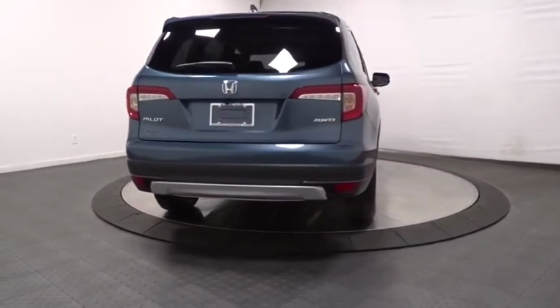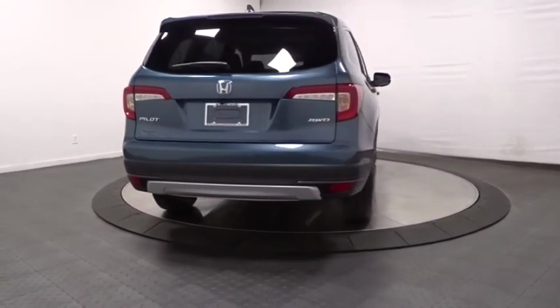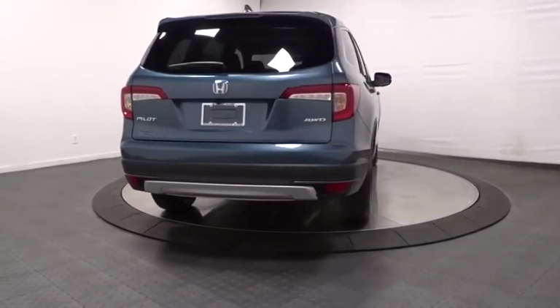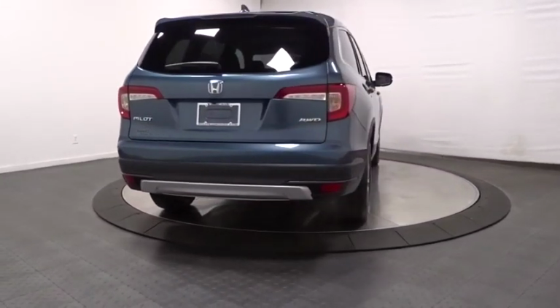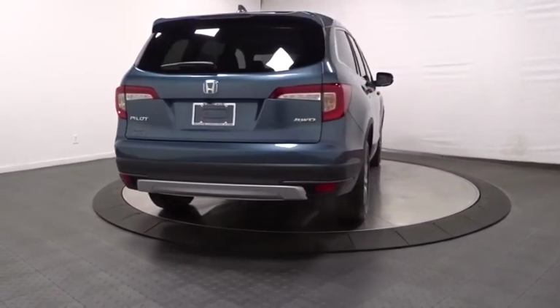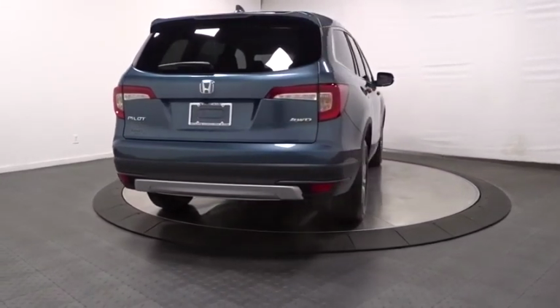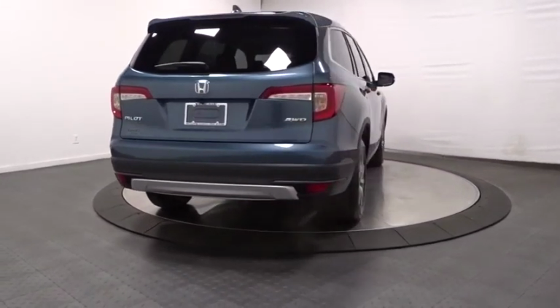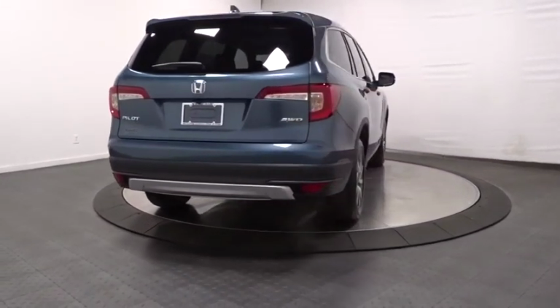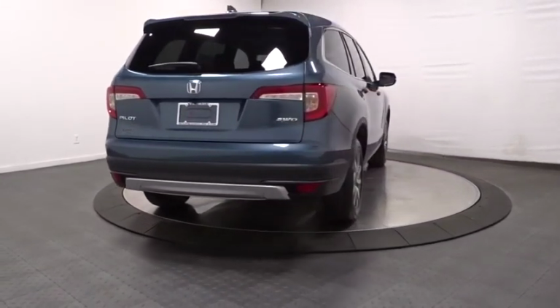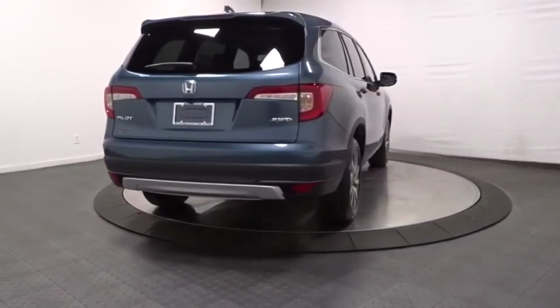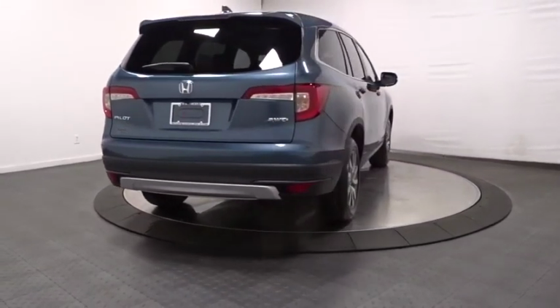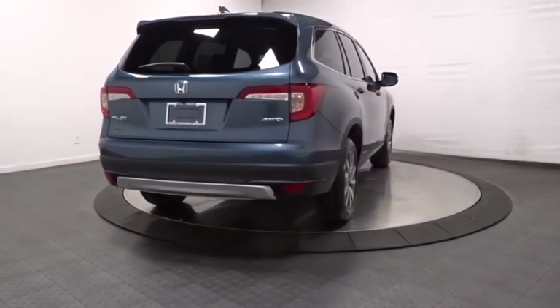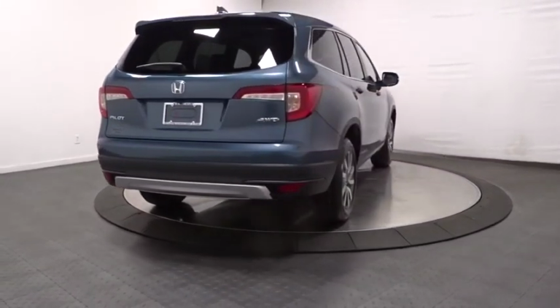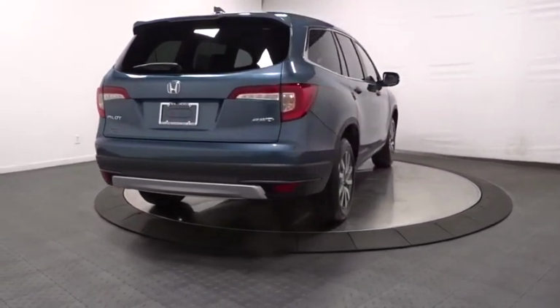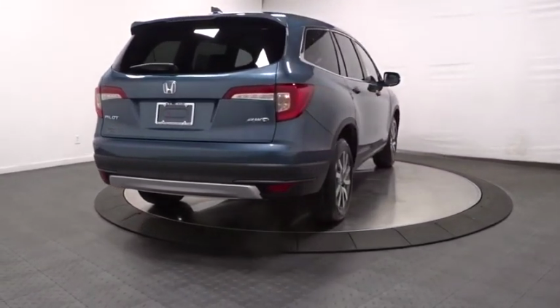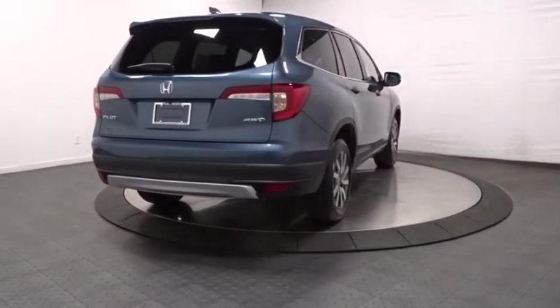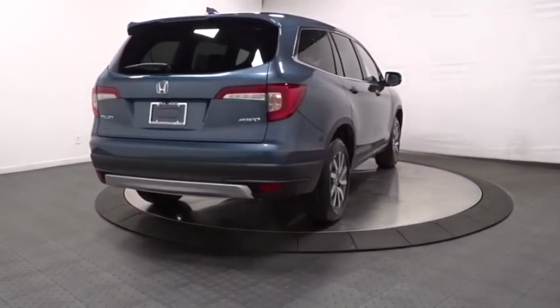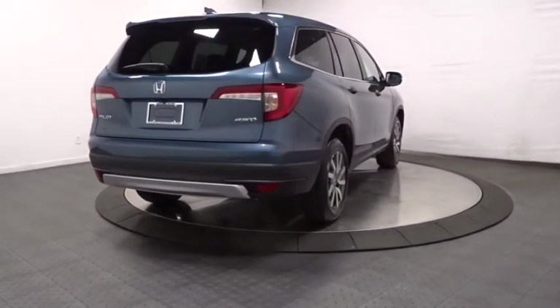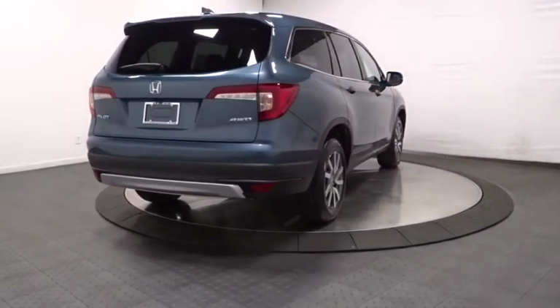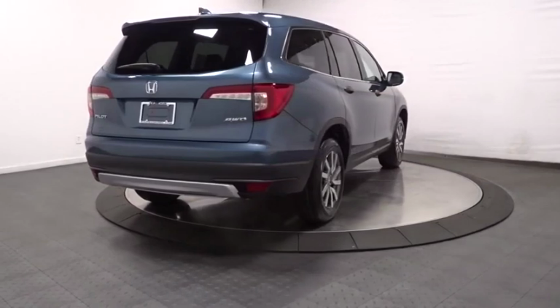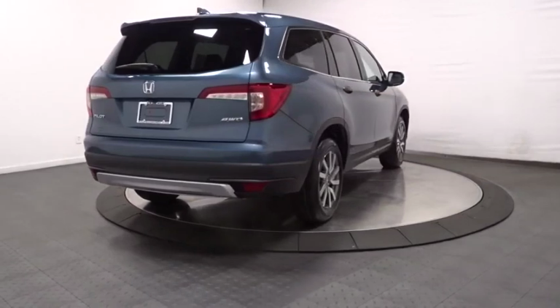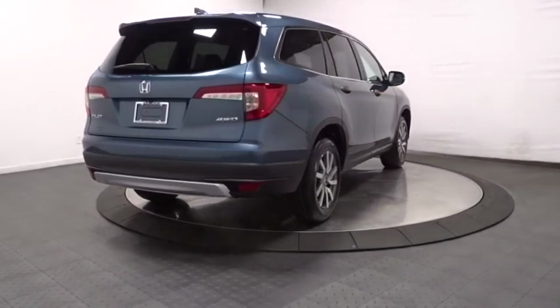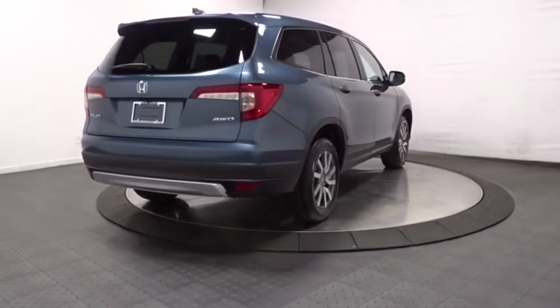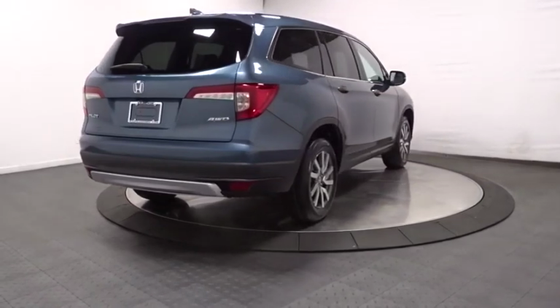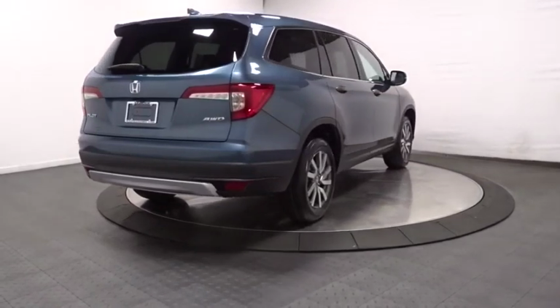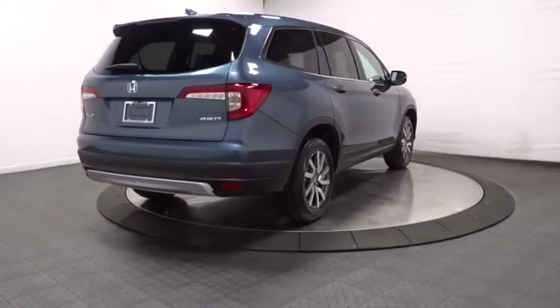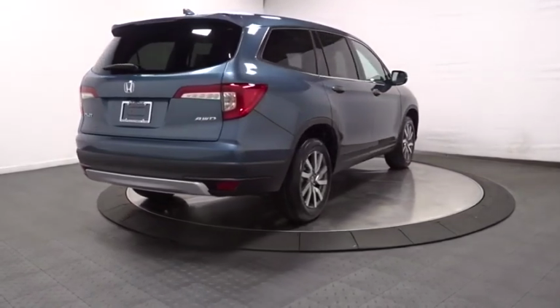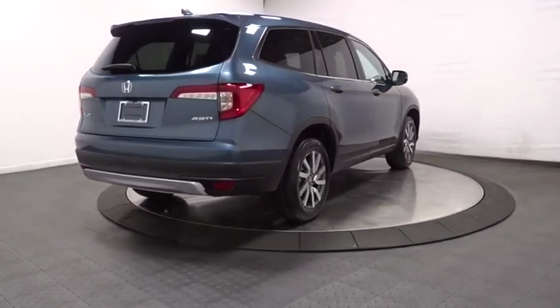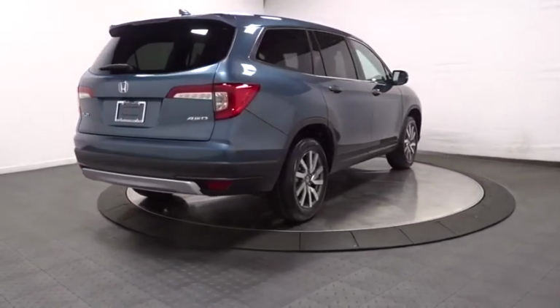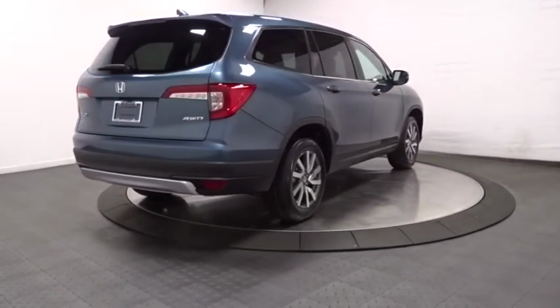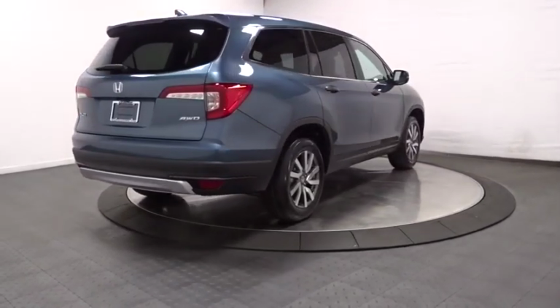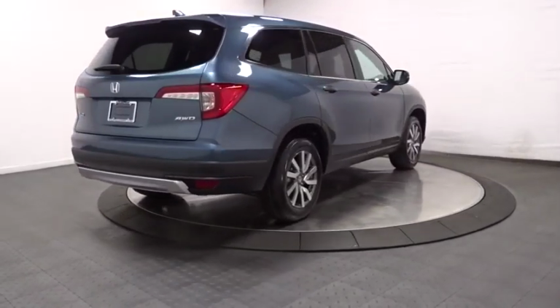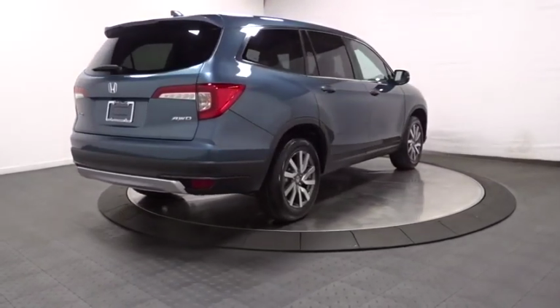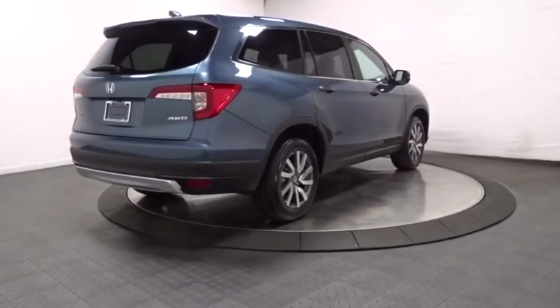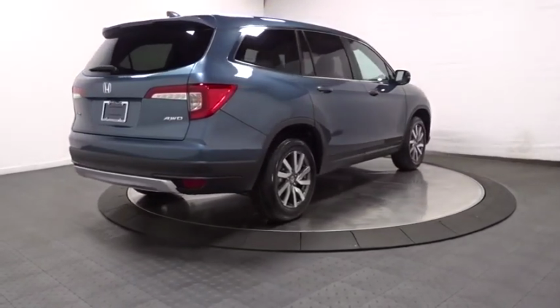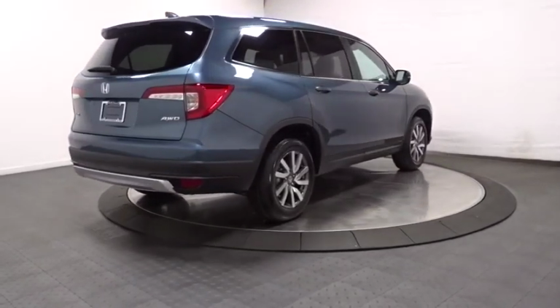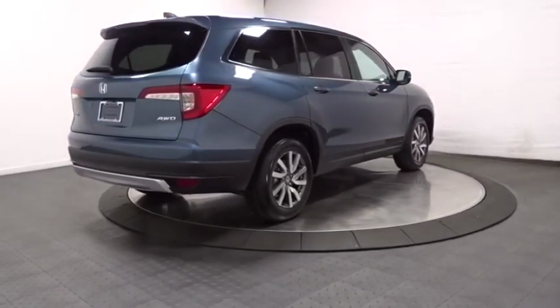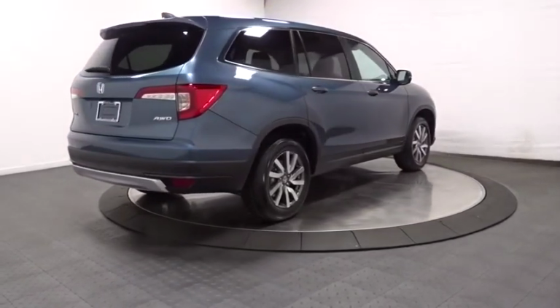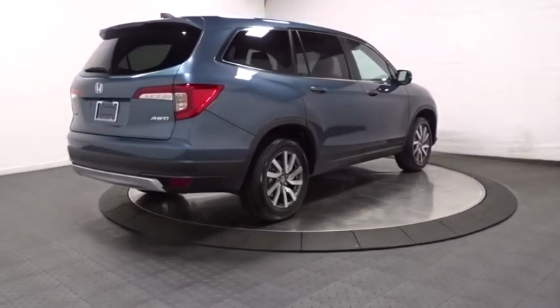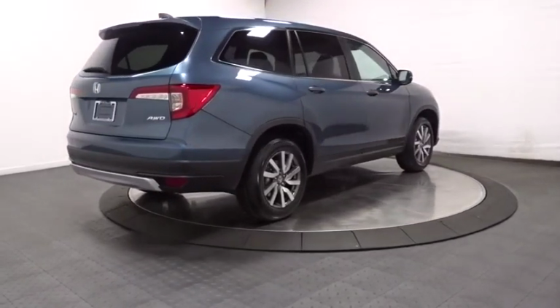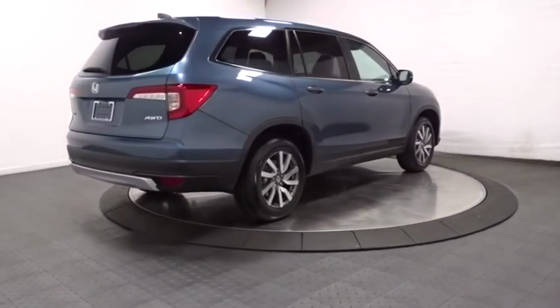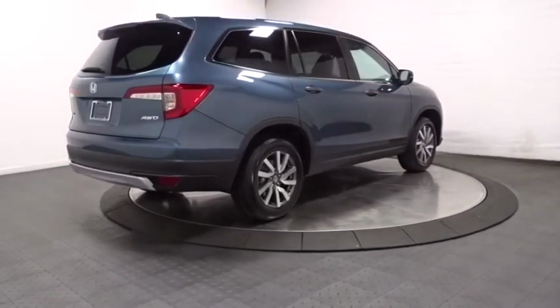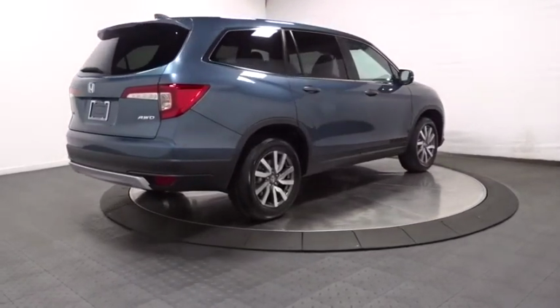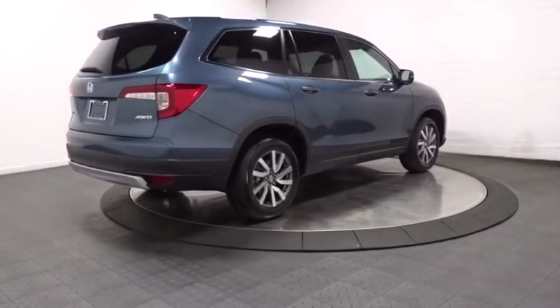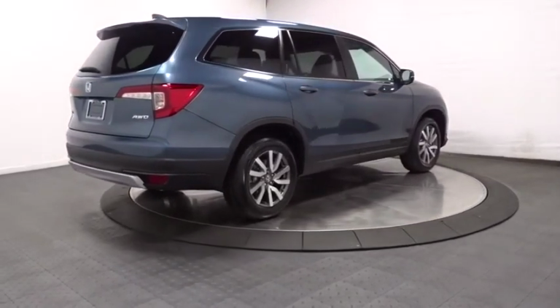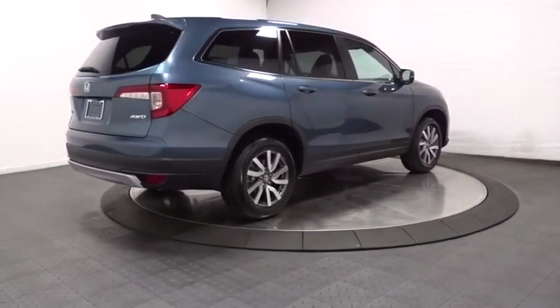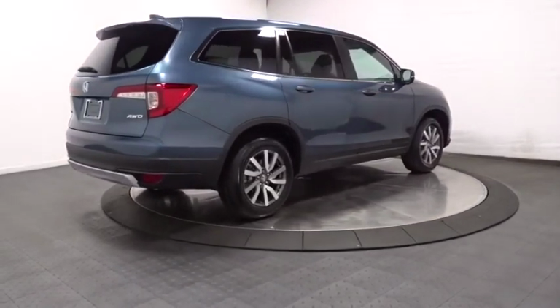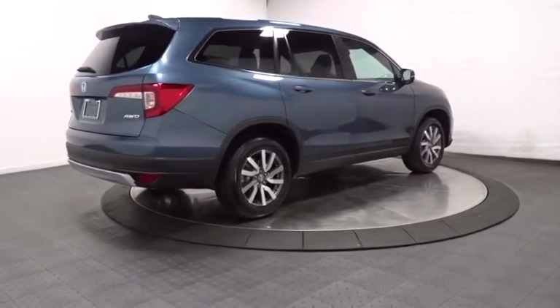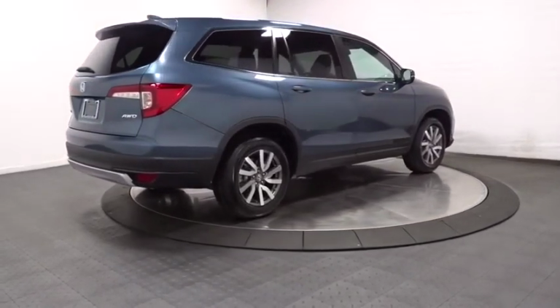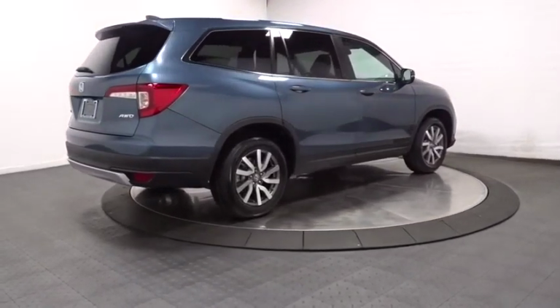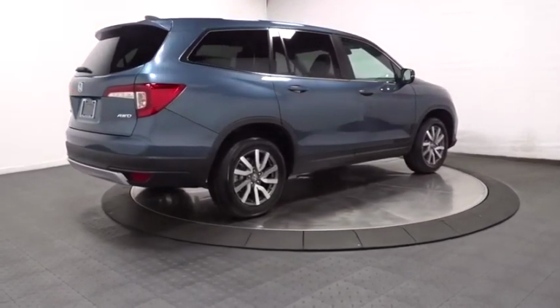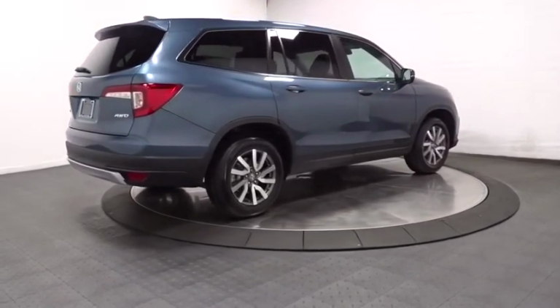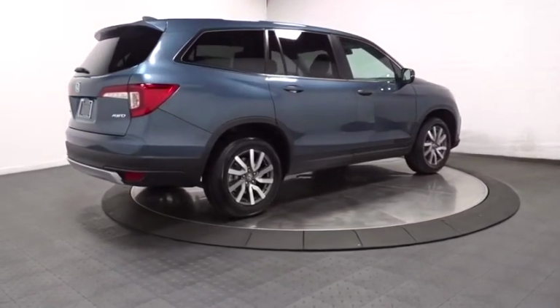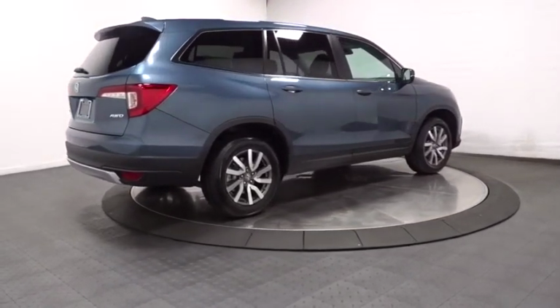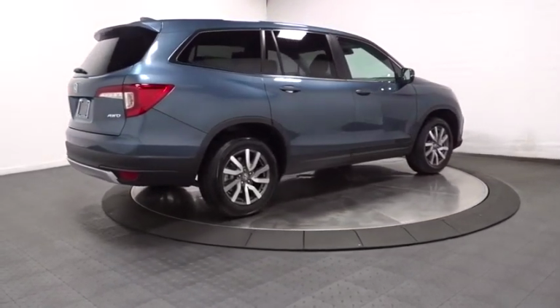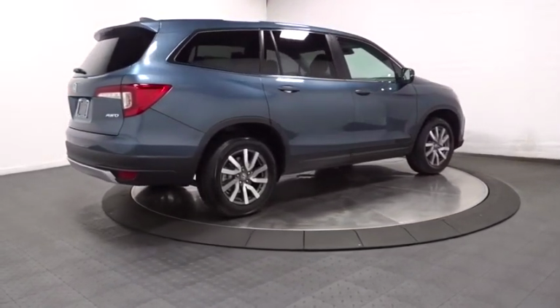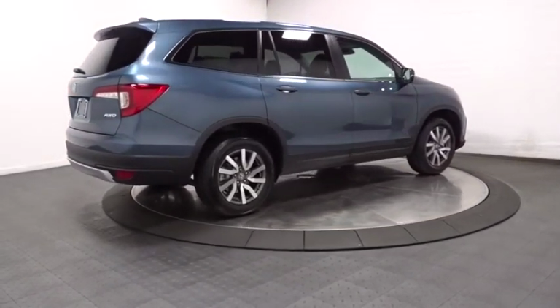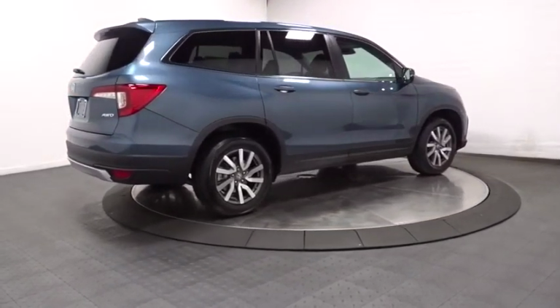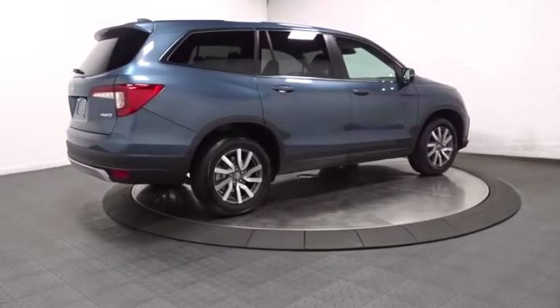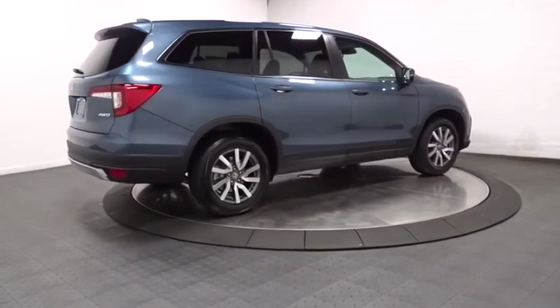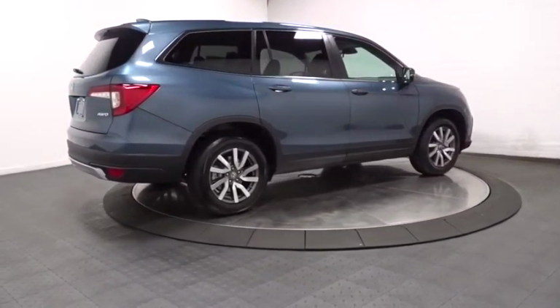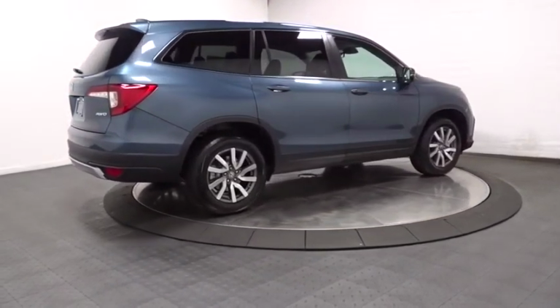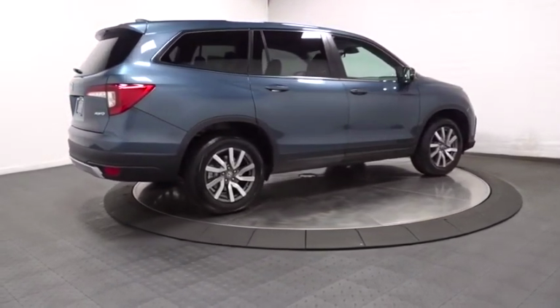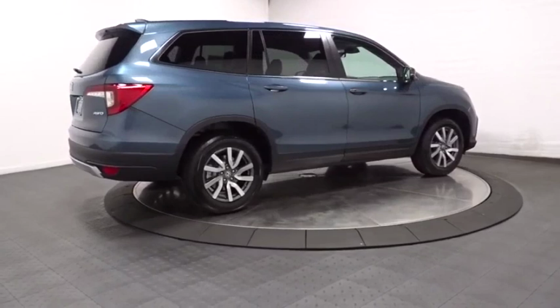Leather seats. Subwoofer. Body color door handles. Tinted glass. Engine immobilizer.